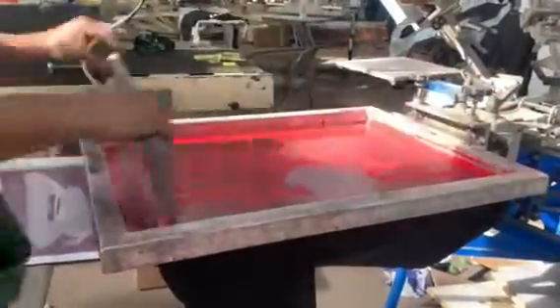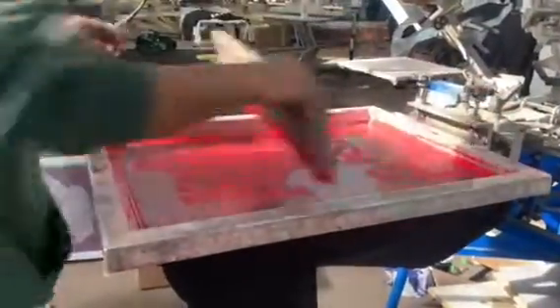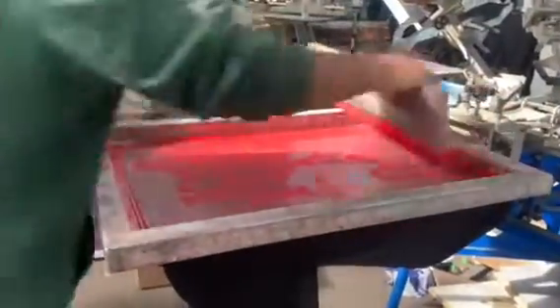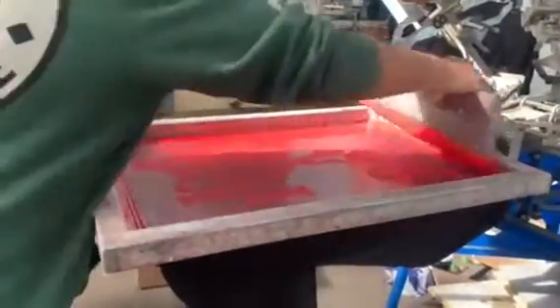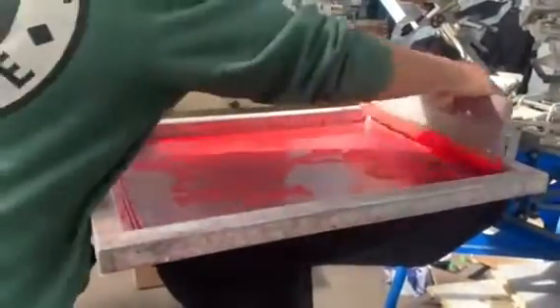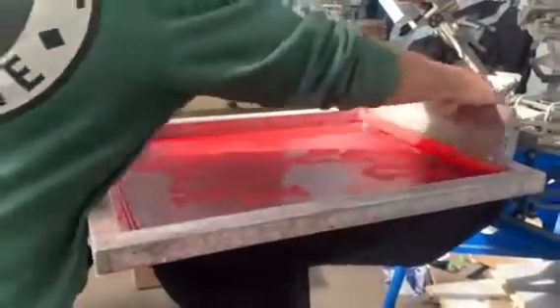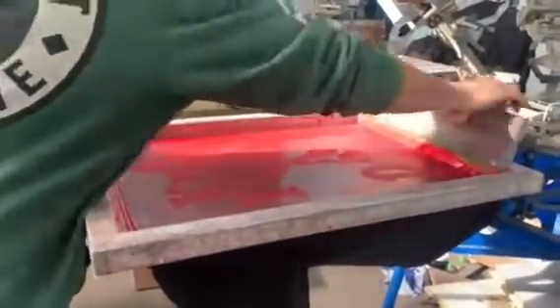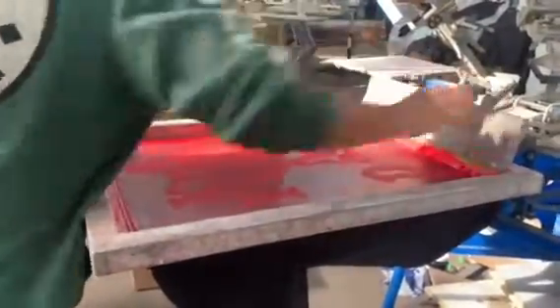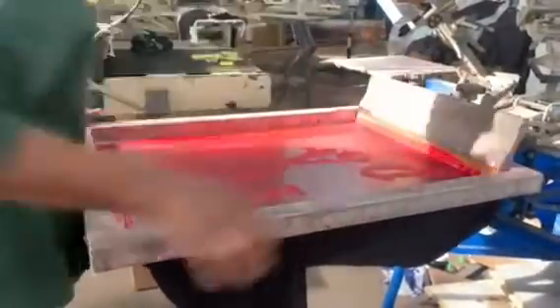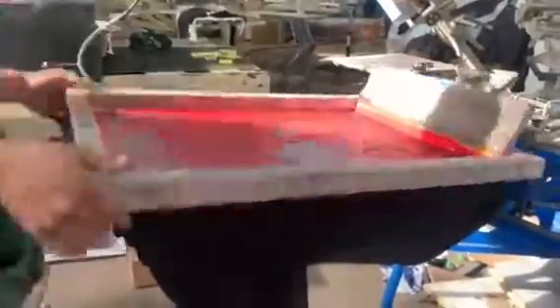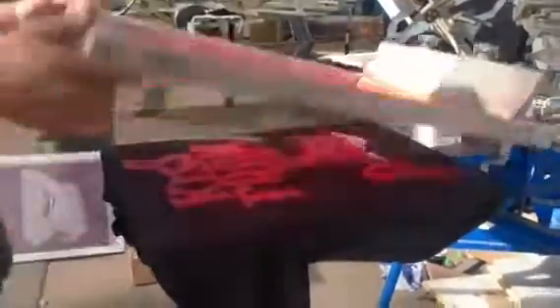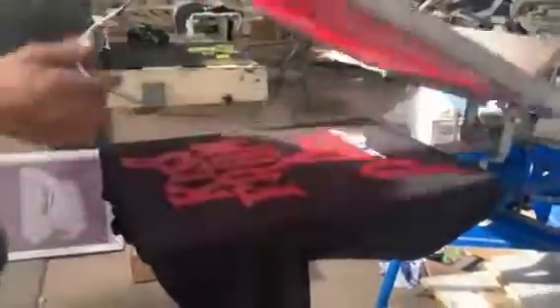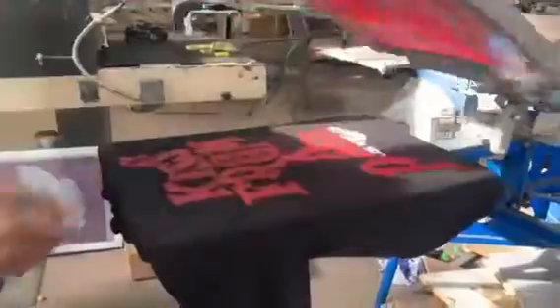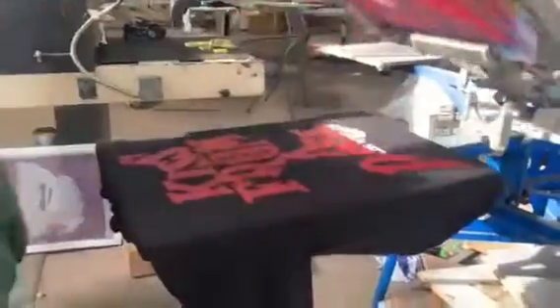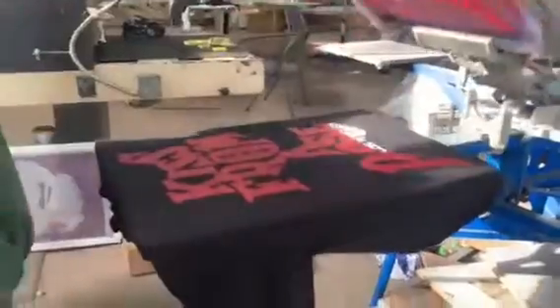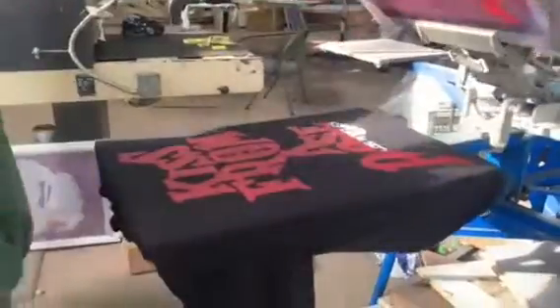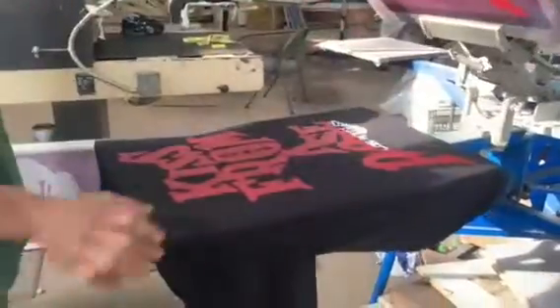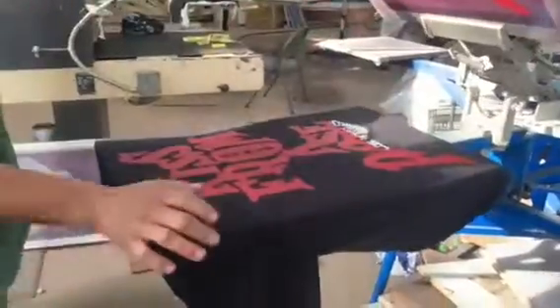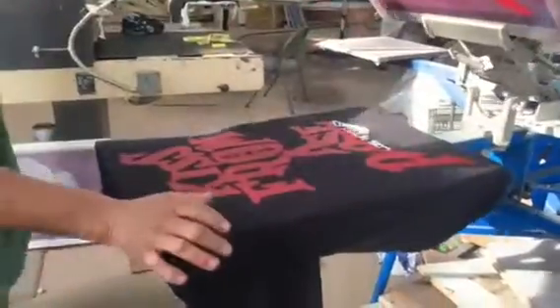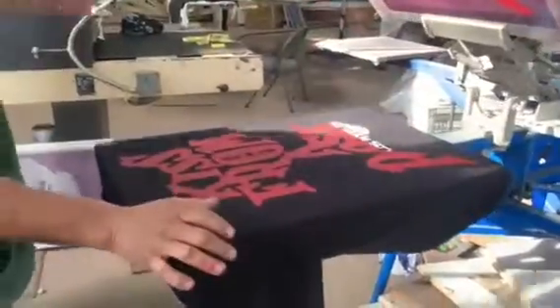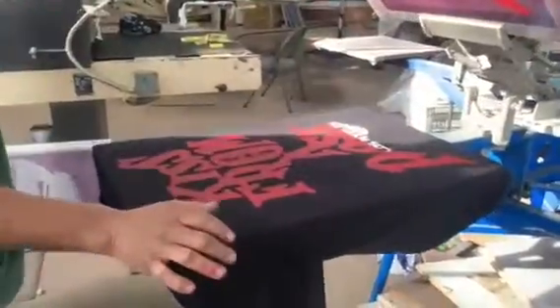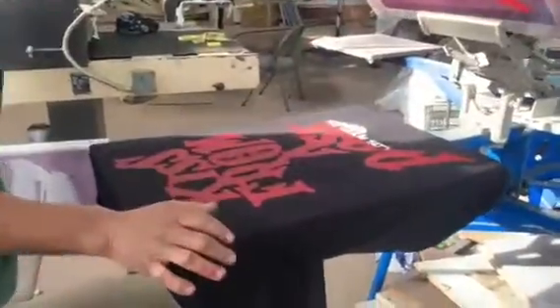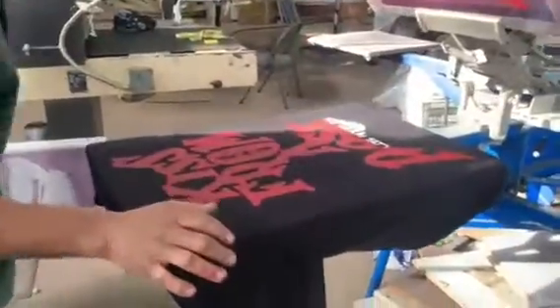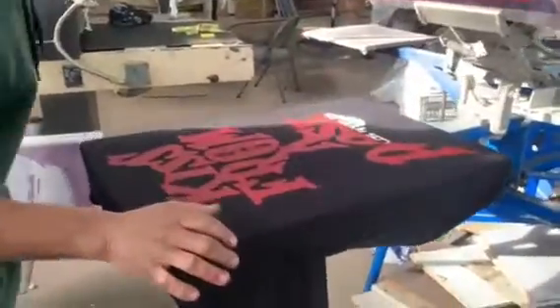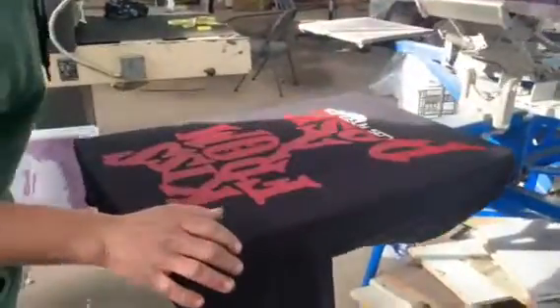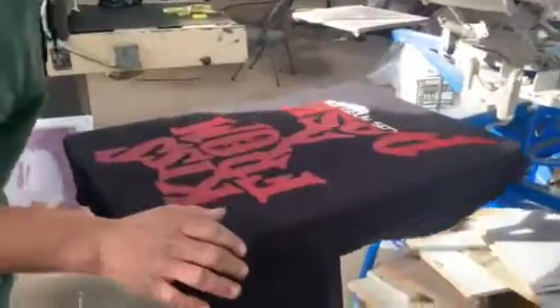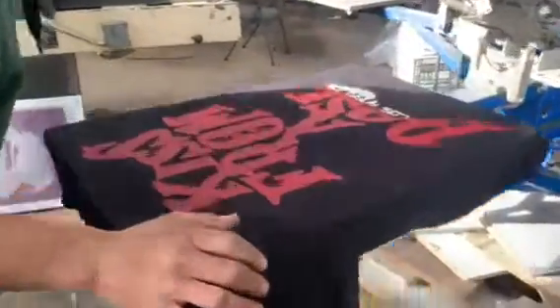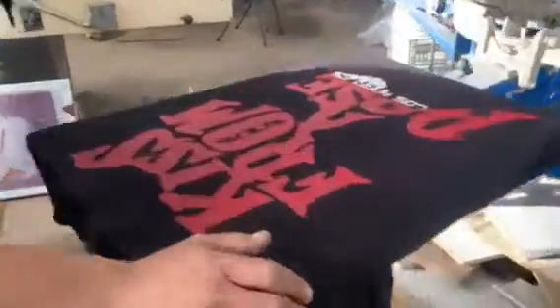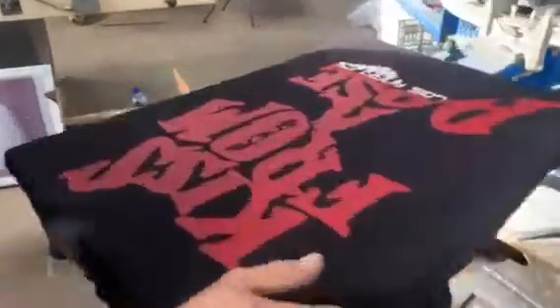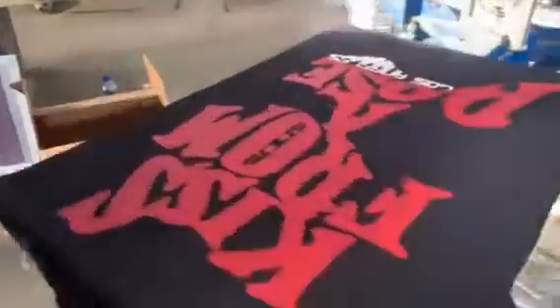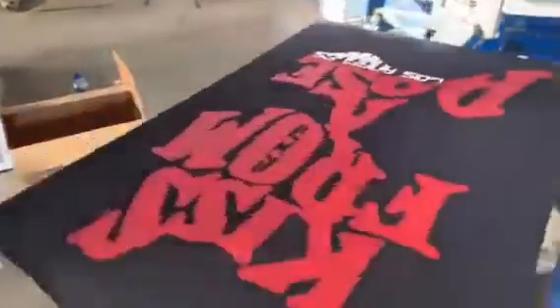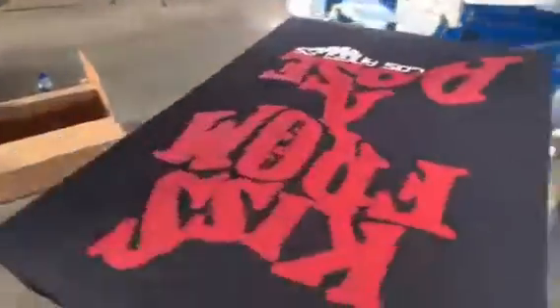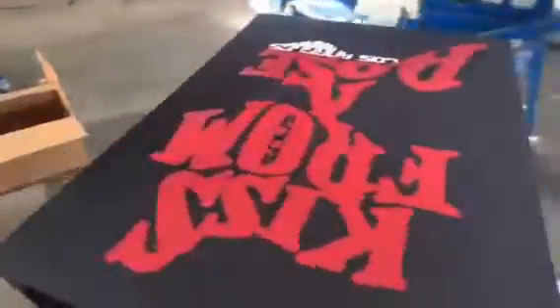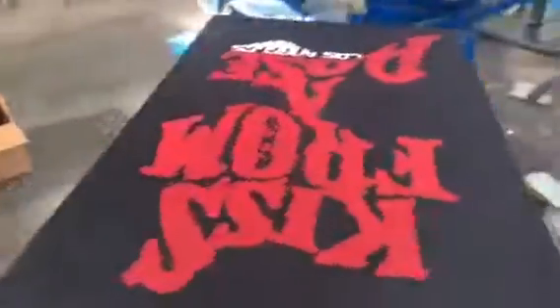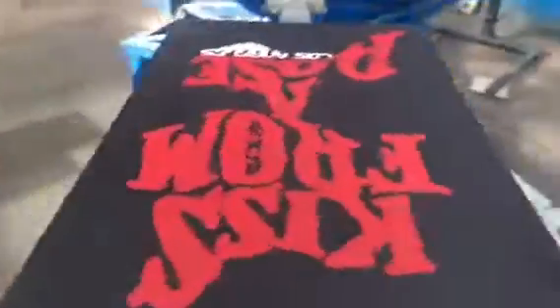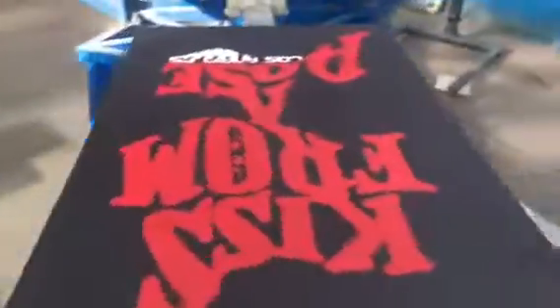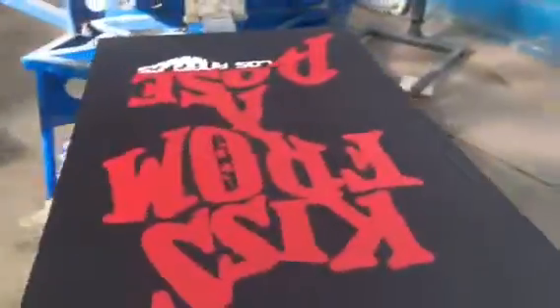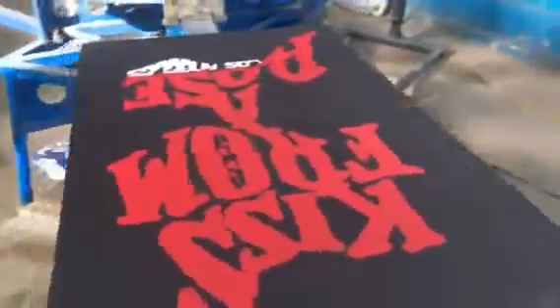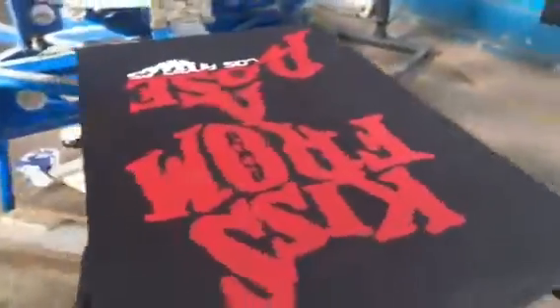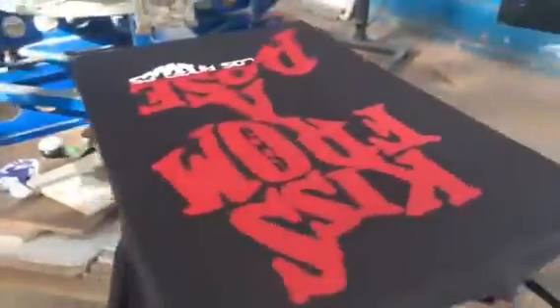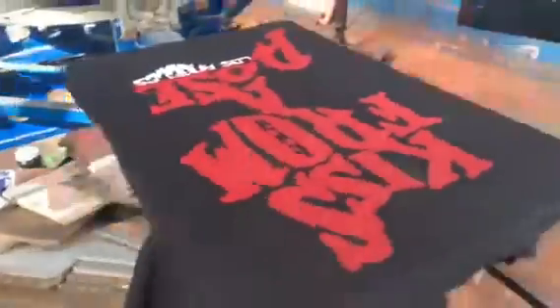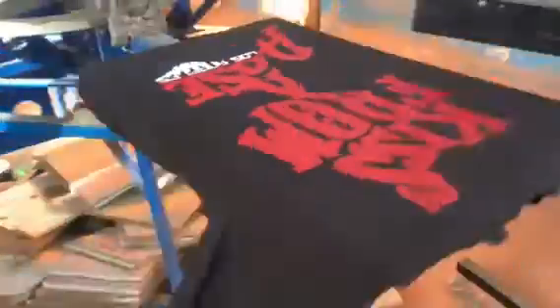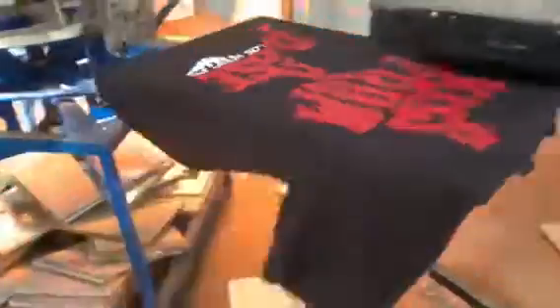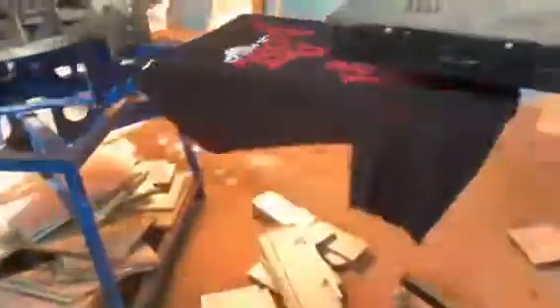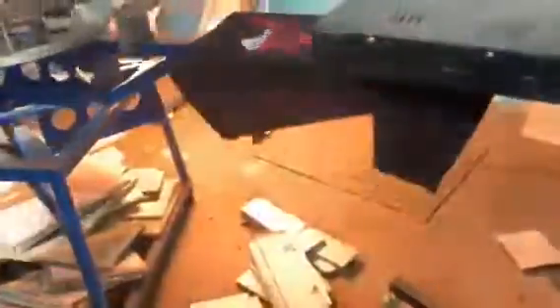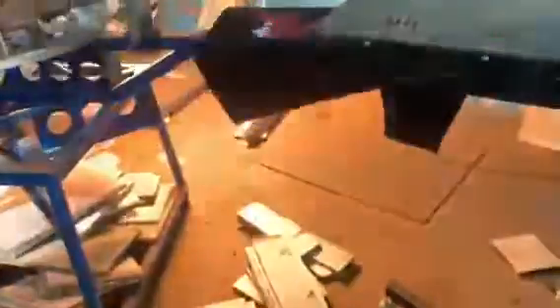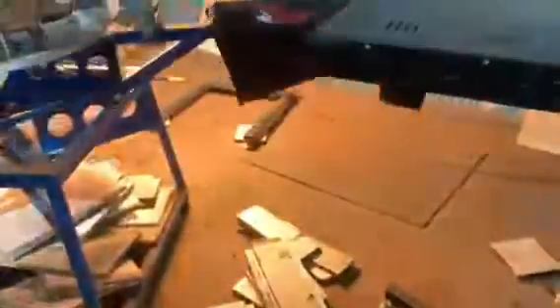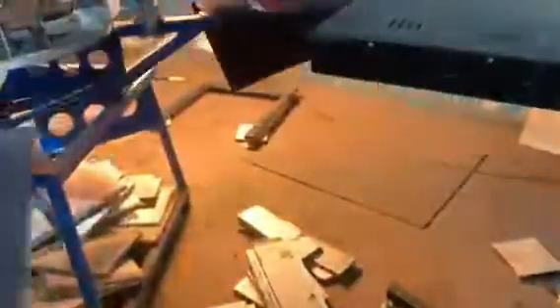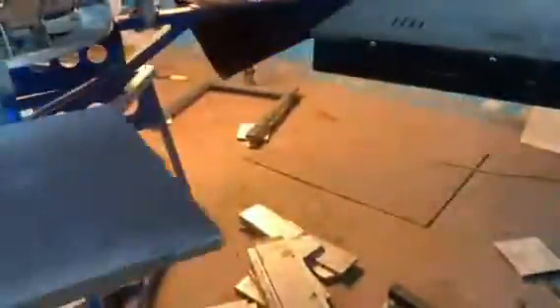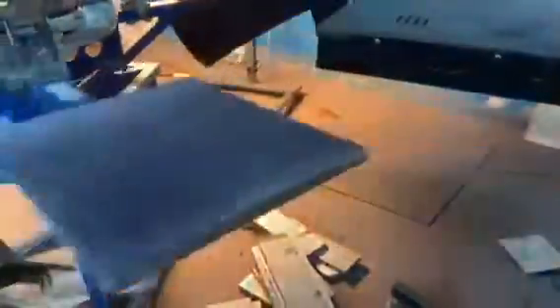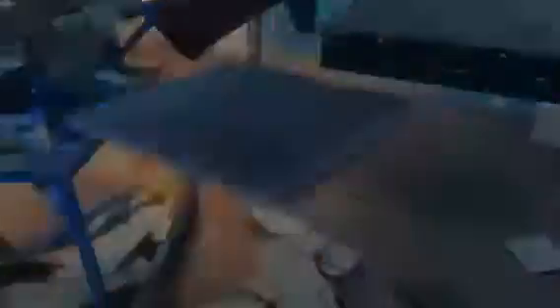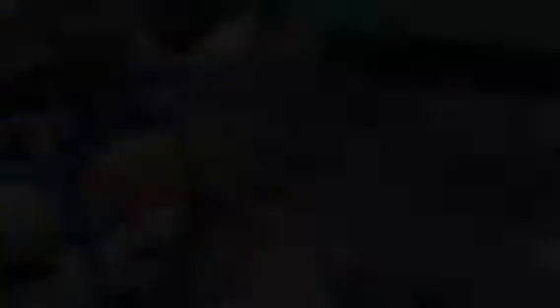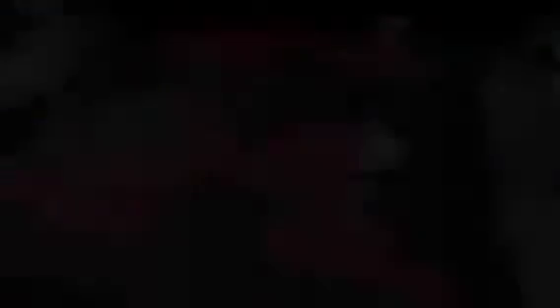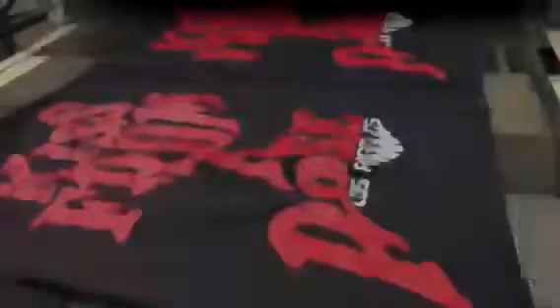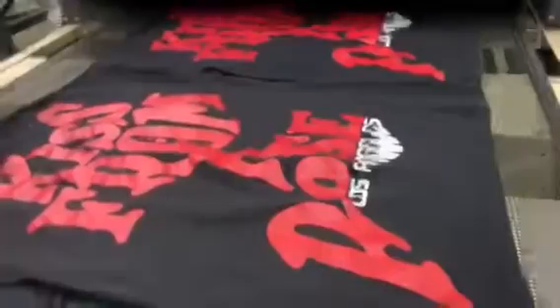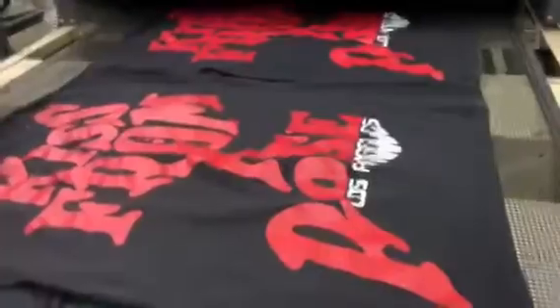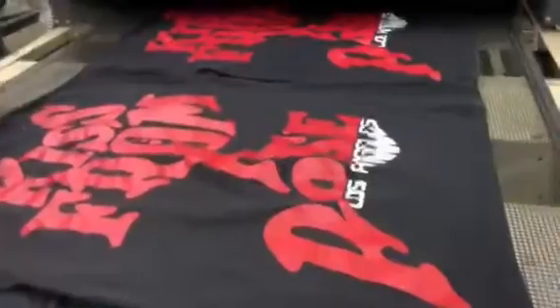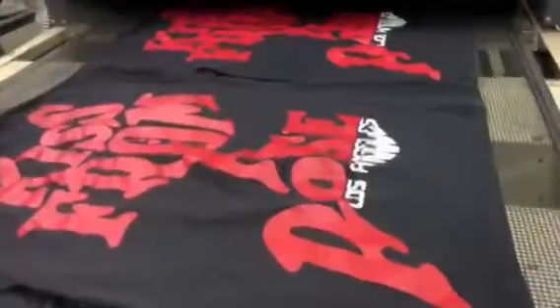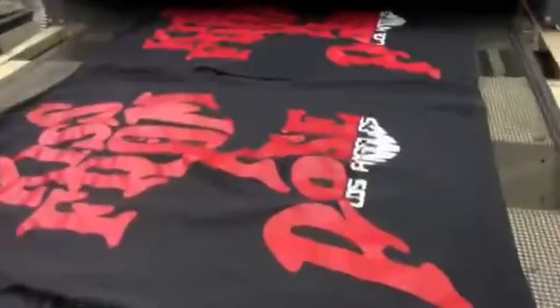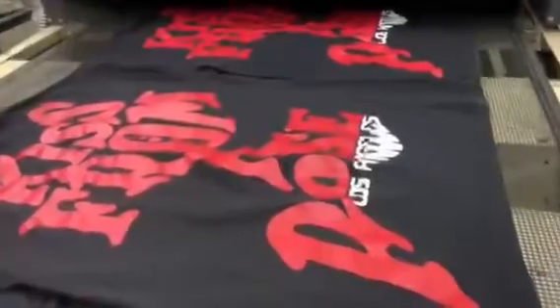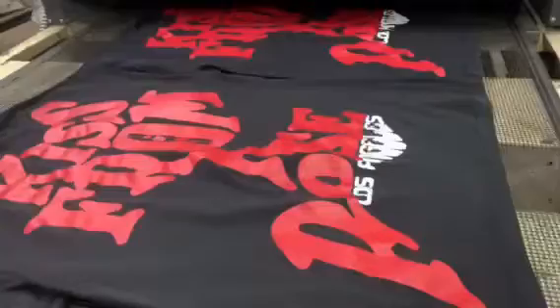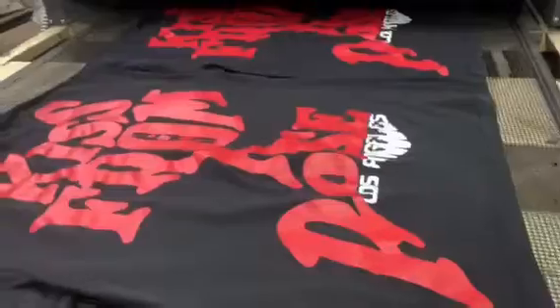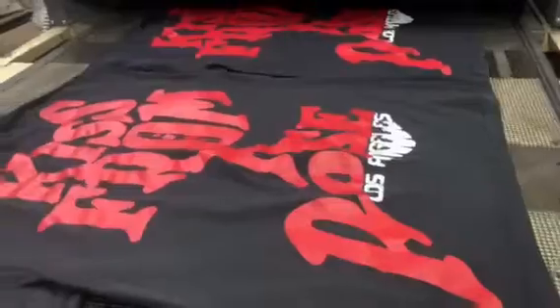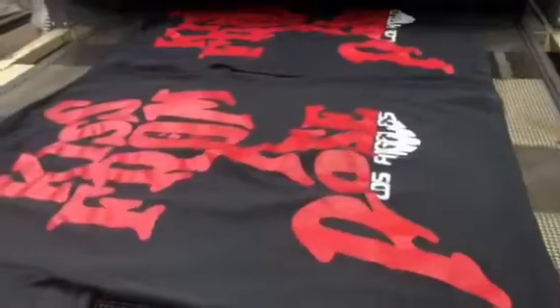You can see we also had to use two flashes — one small flash for the top letters and then a larger one that covered most of the design.